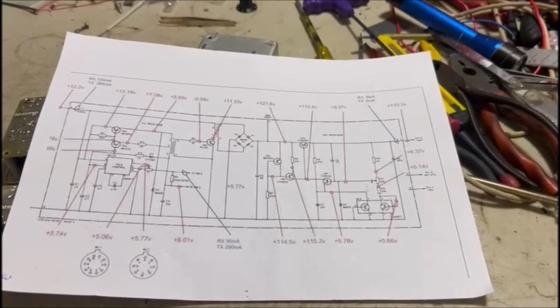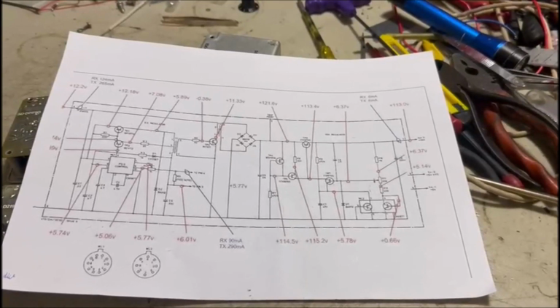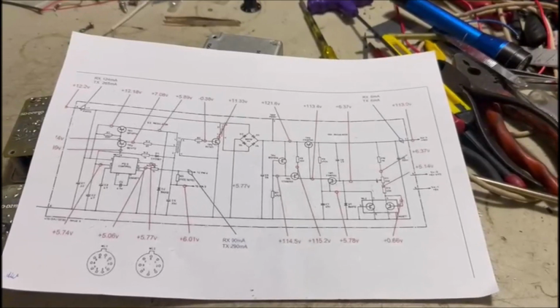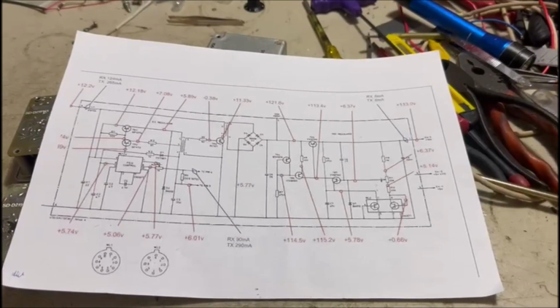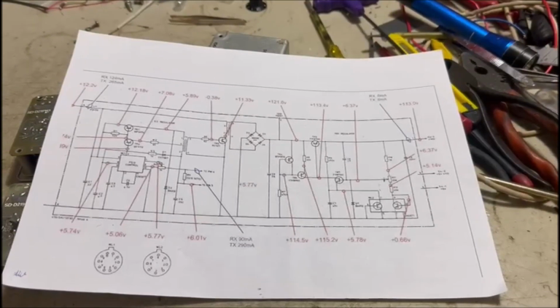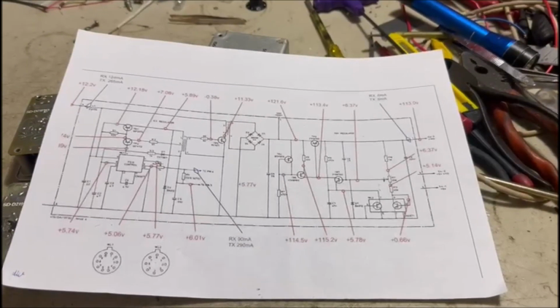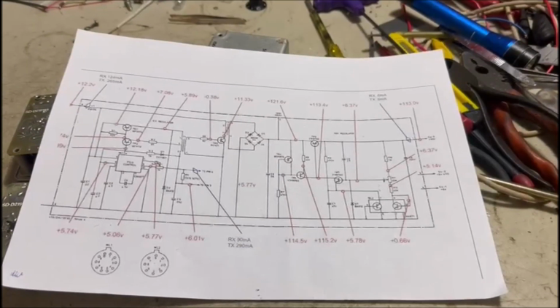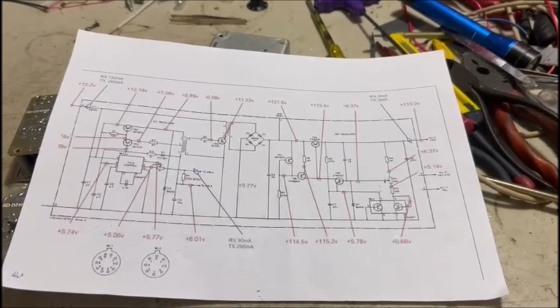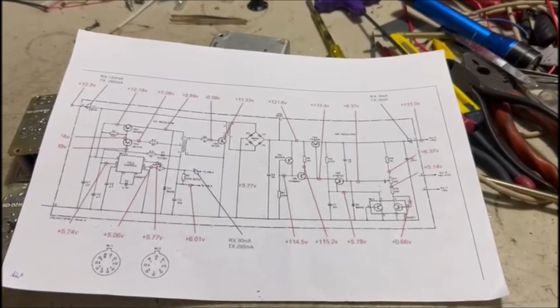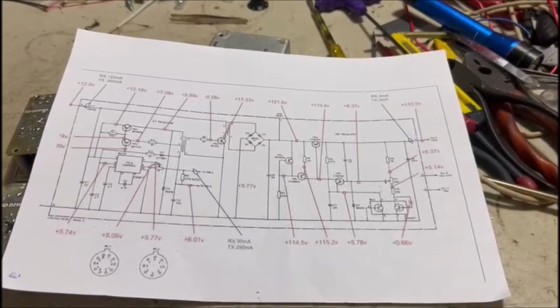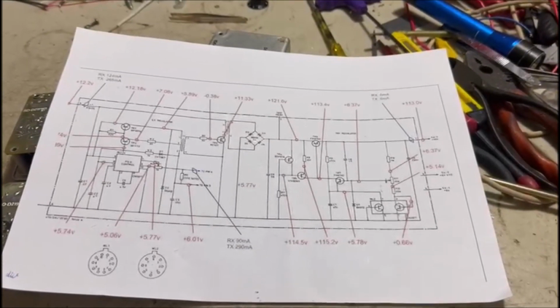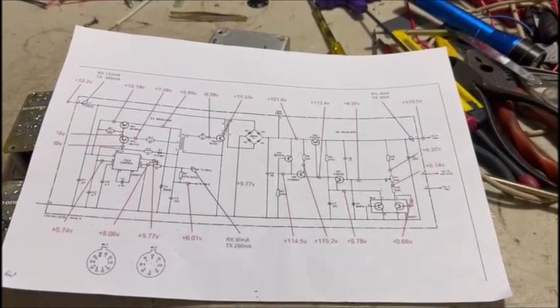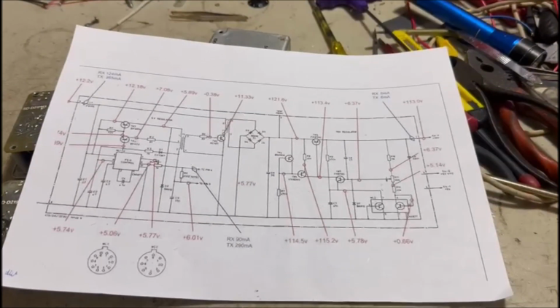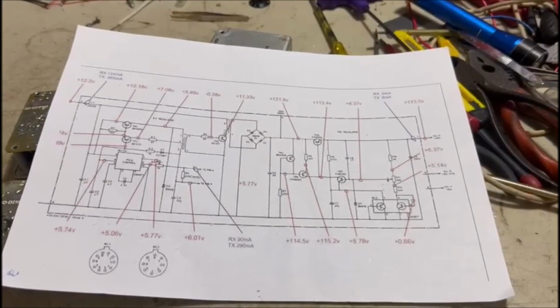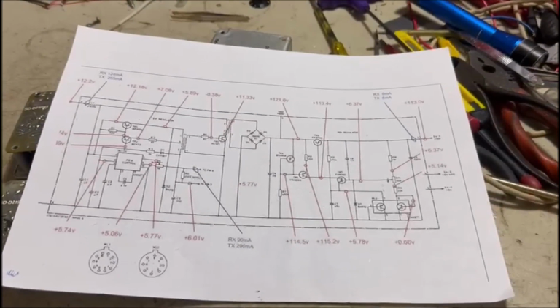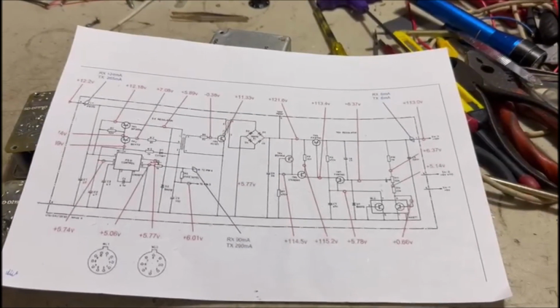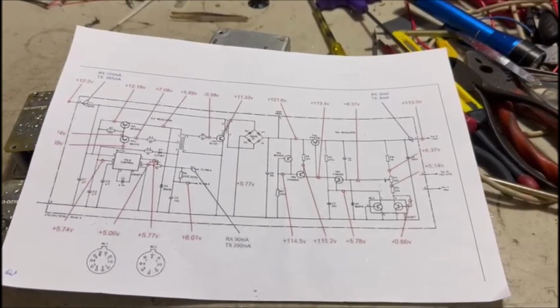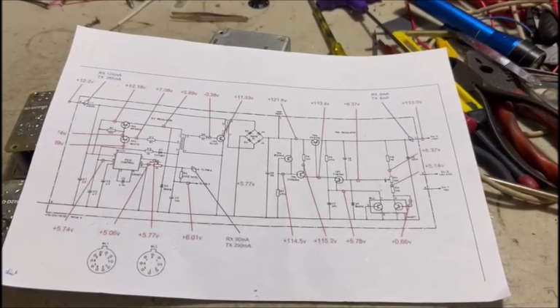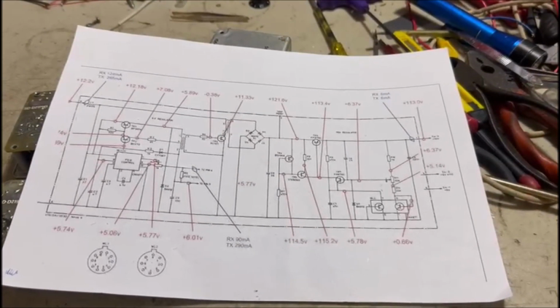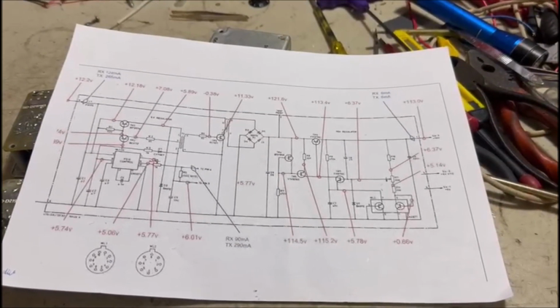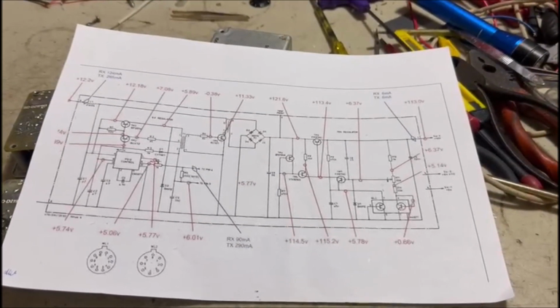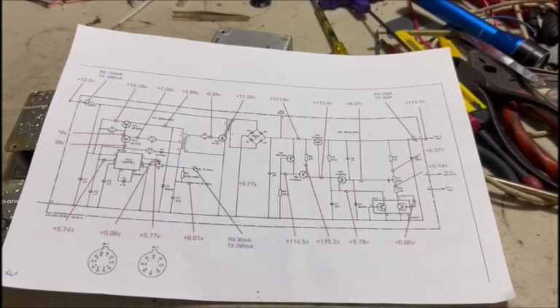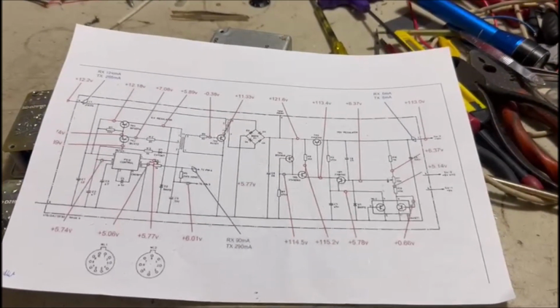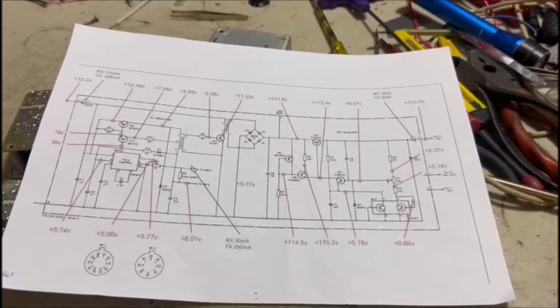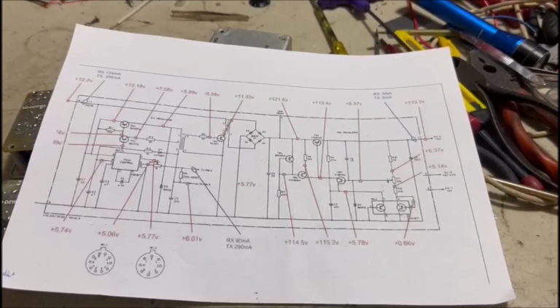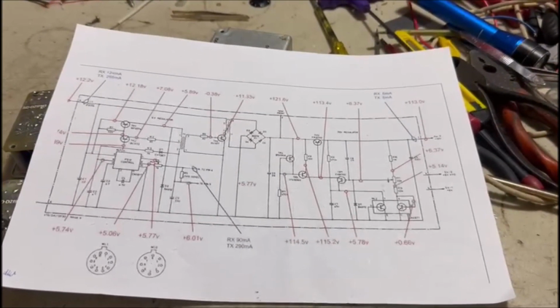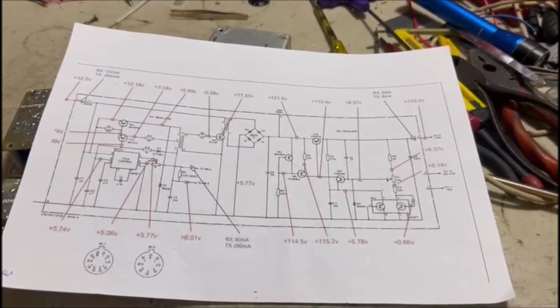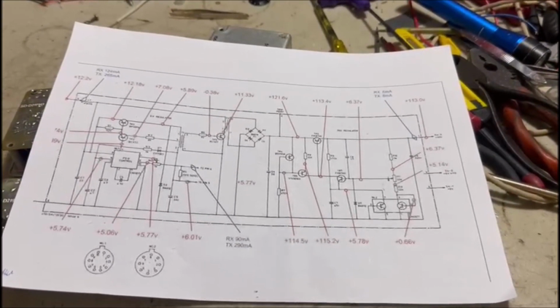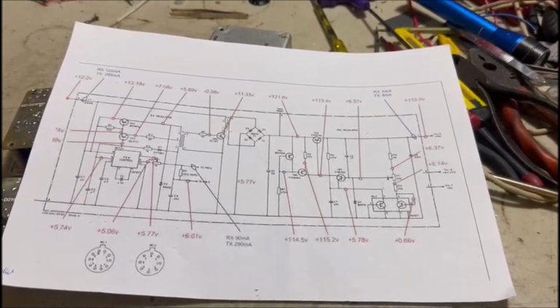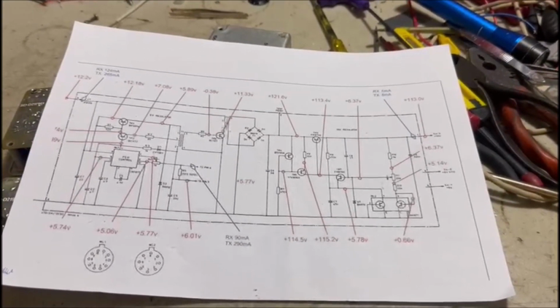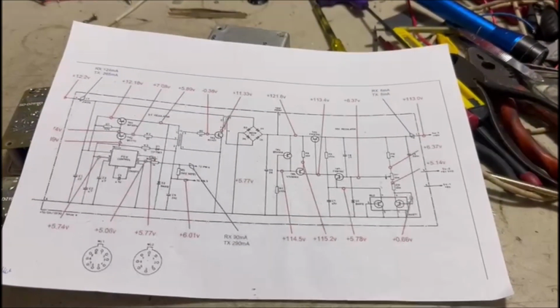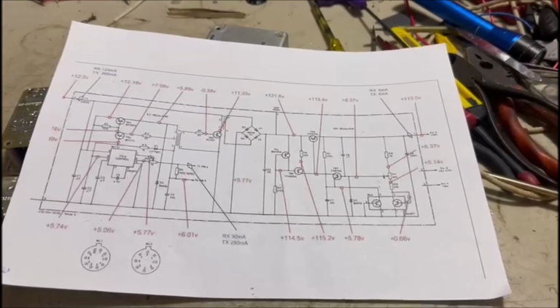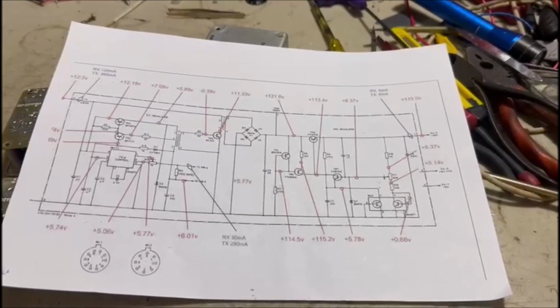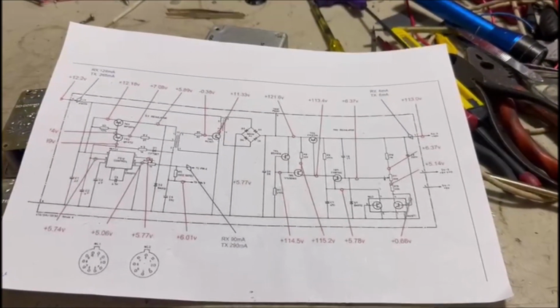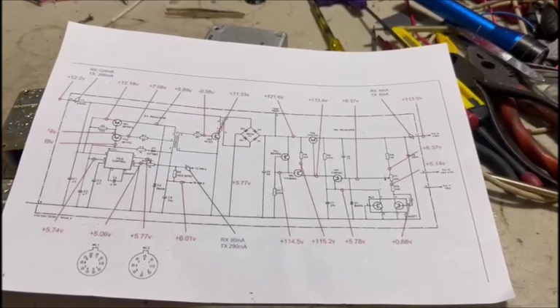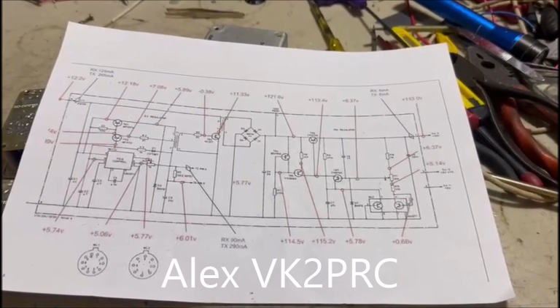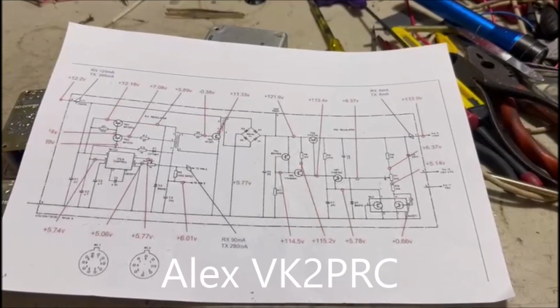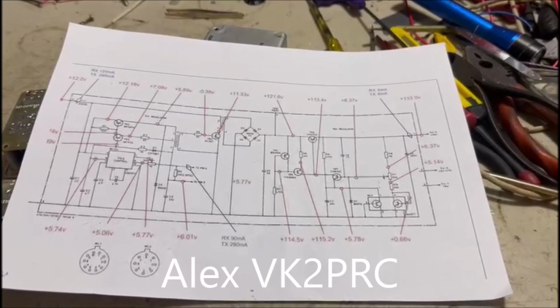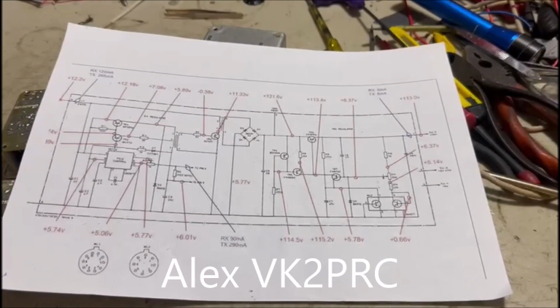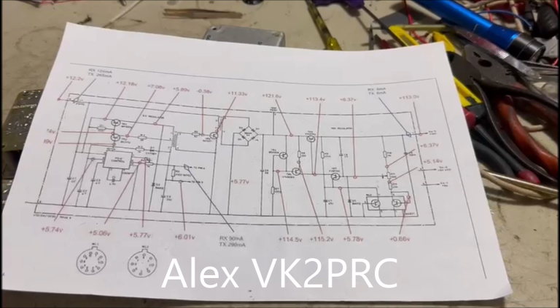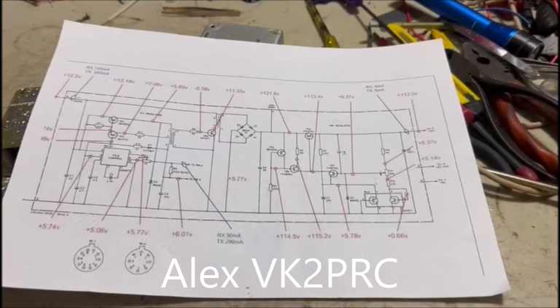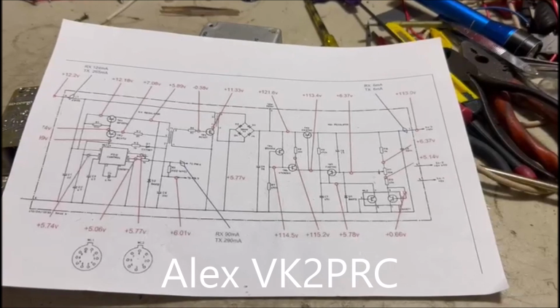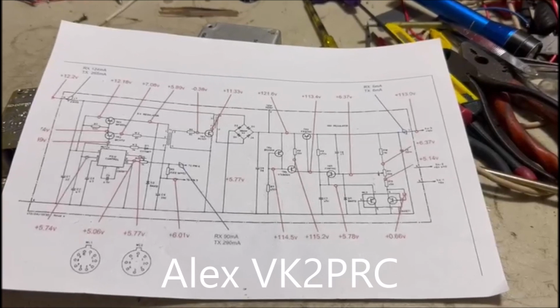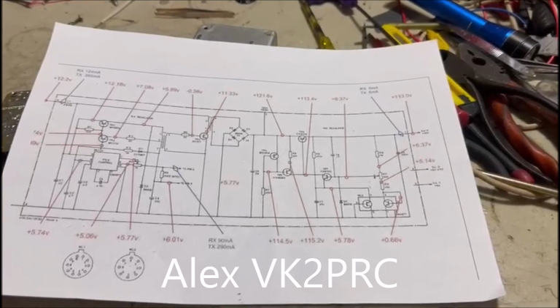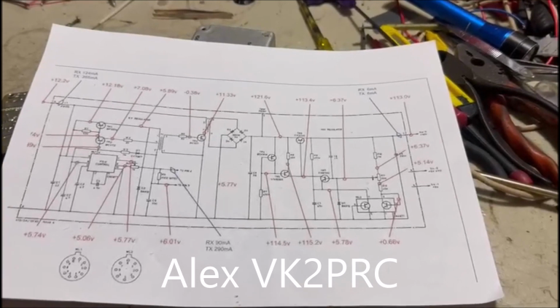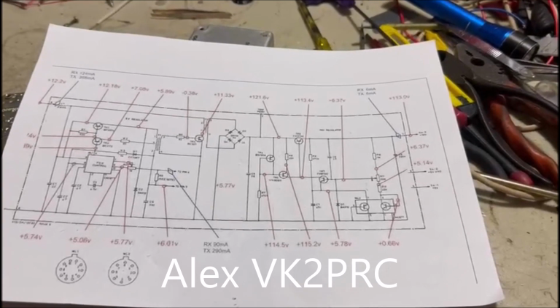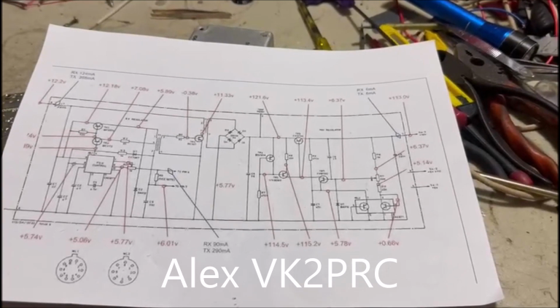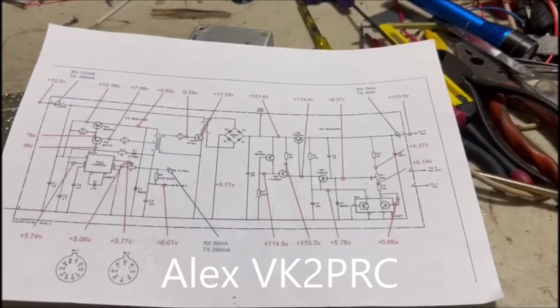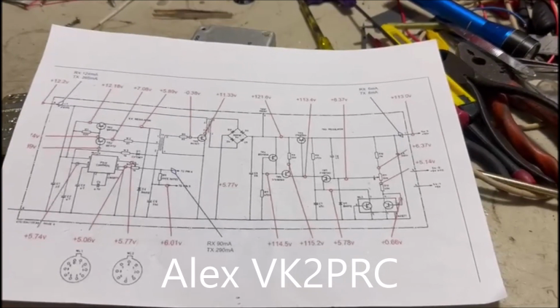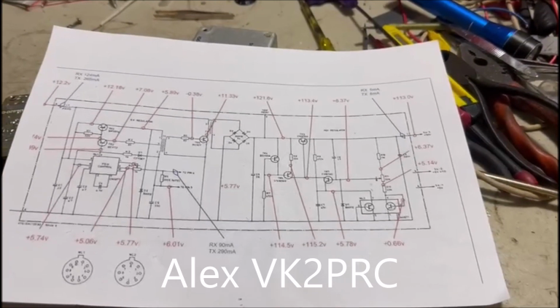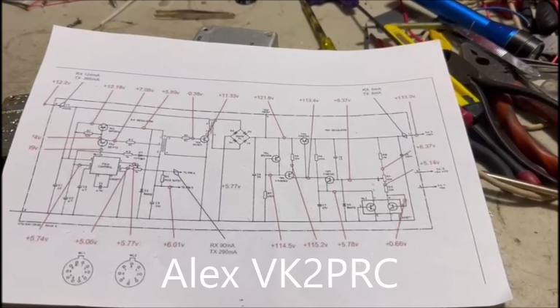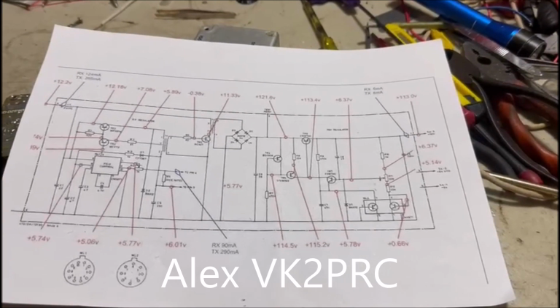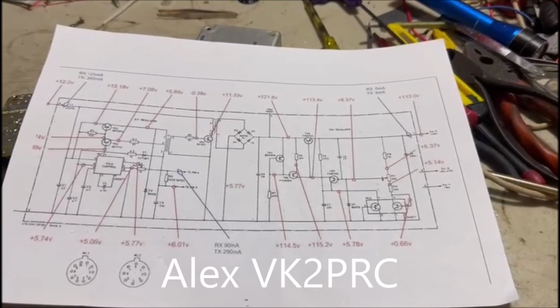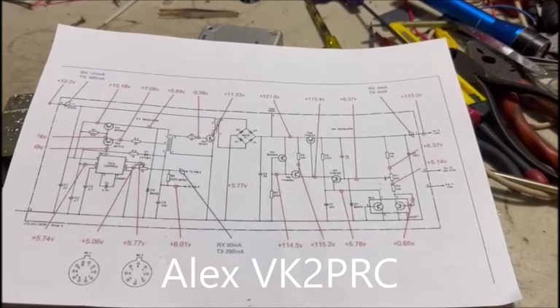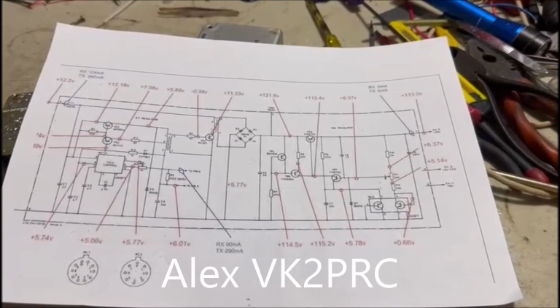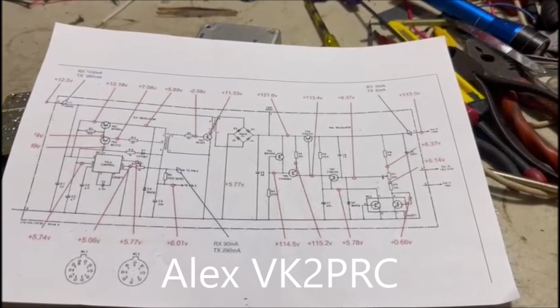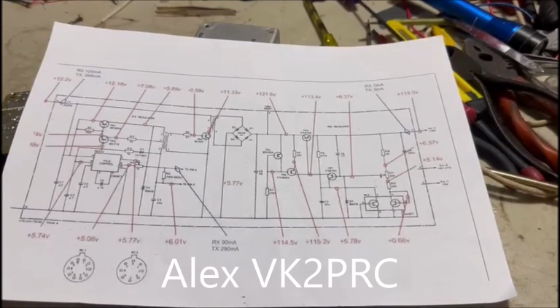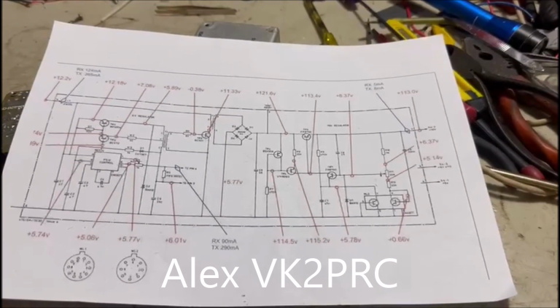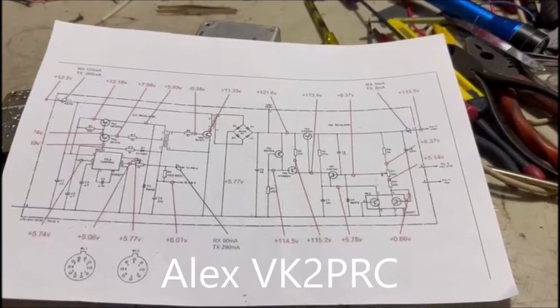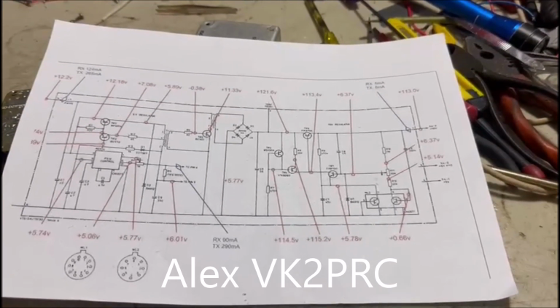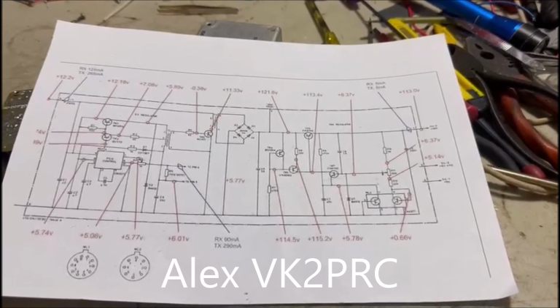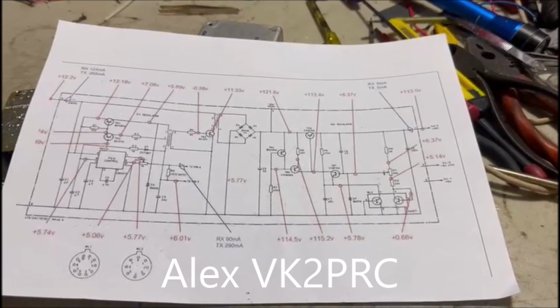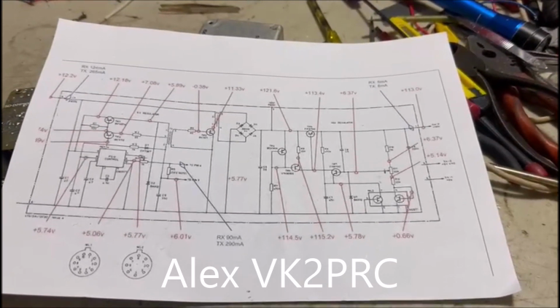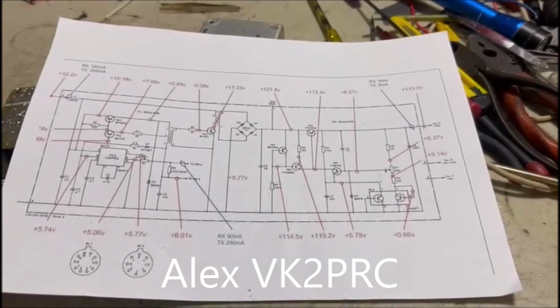Hello 320 enthusiasts, it's Alex here, Victor Kilo 2, Papa Radio Charlie over here in Australia.